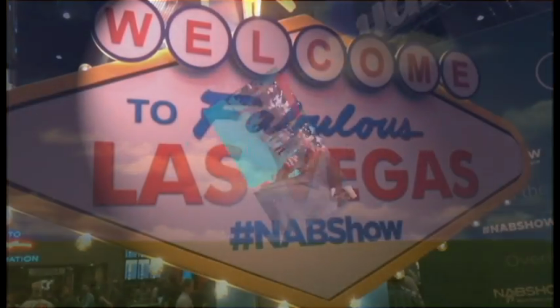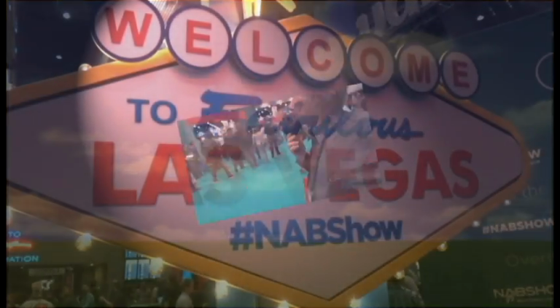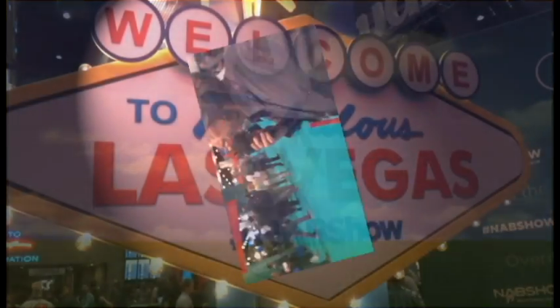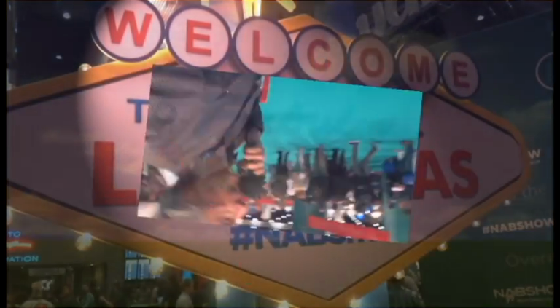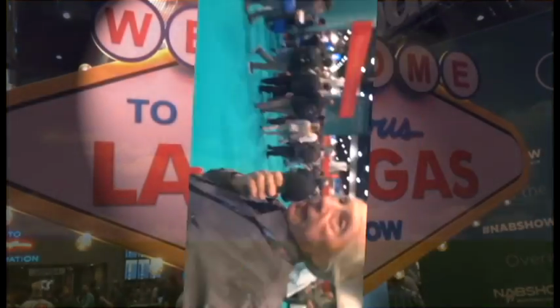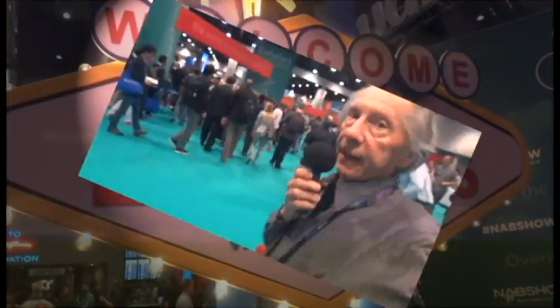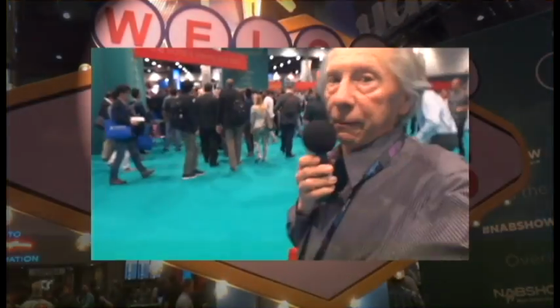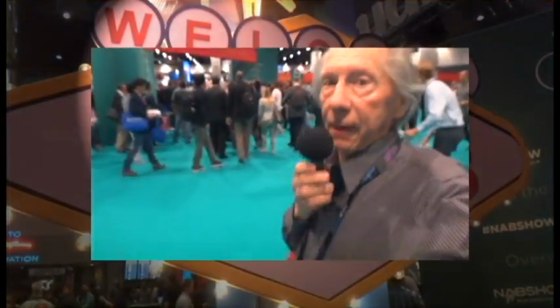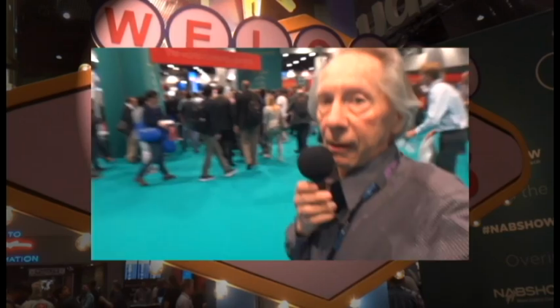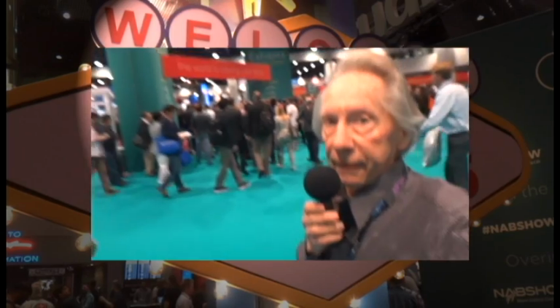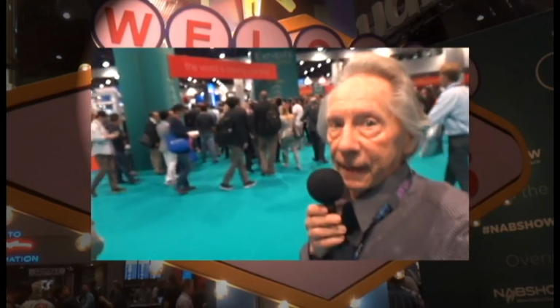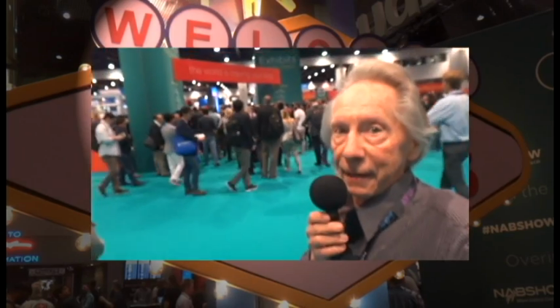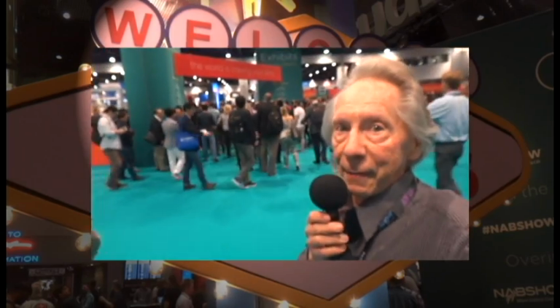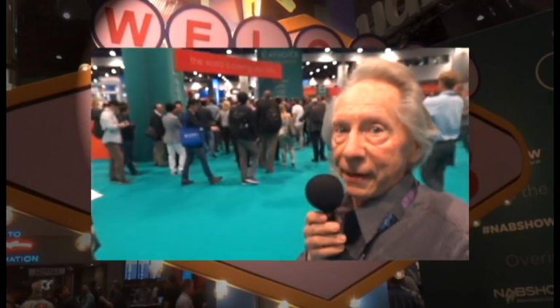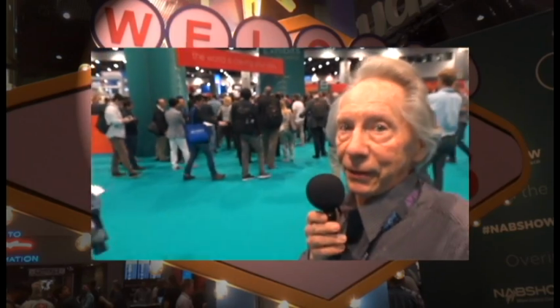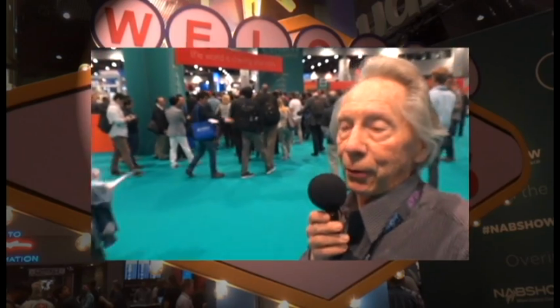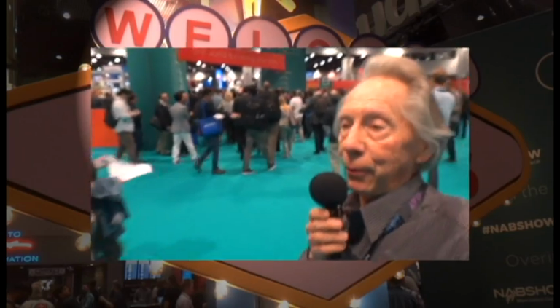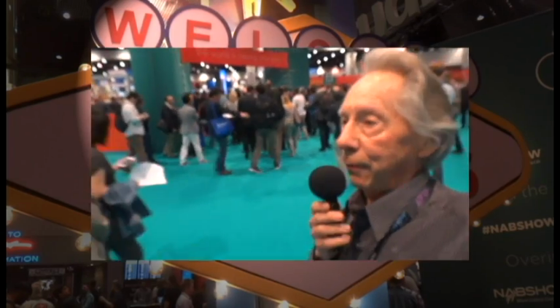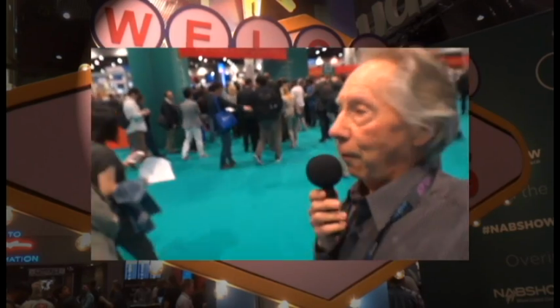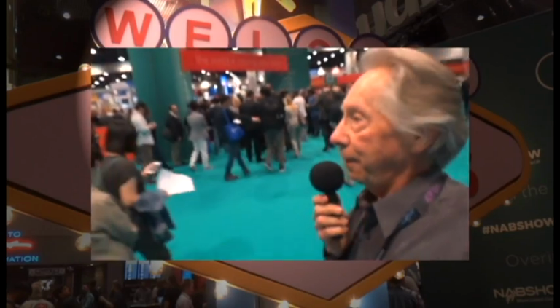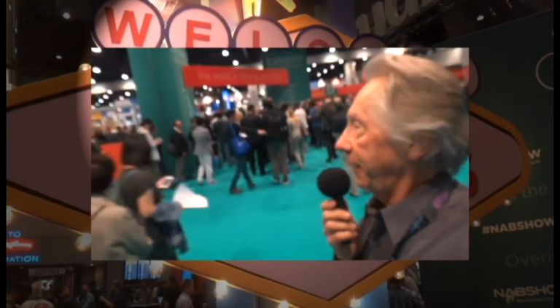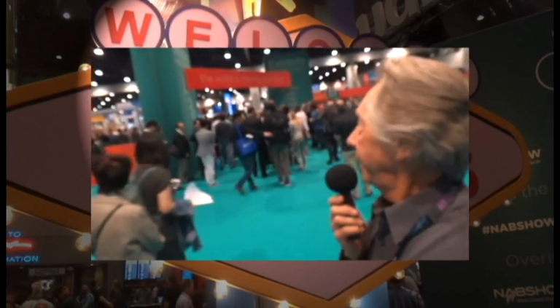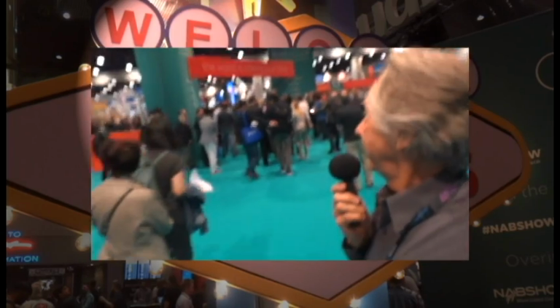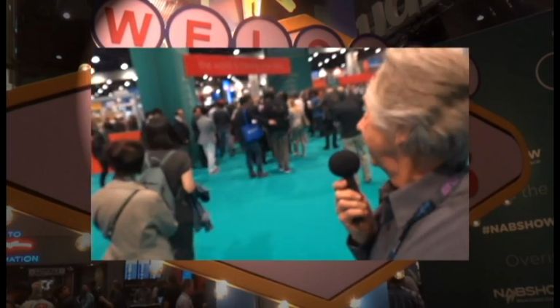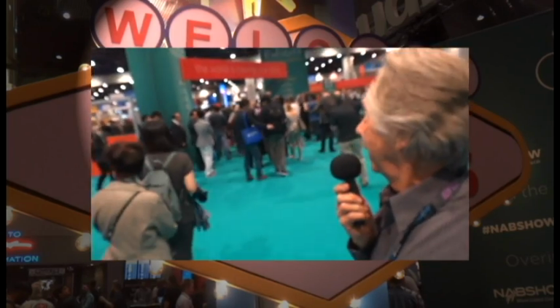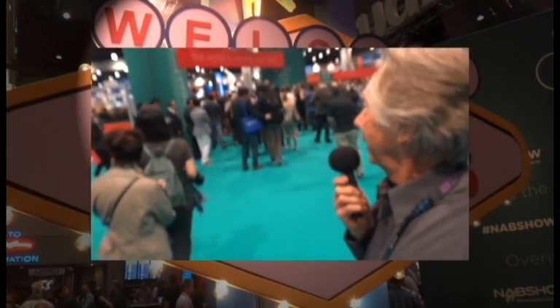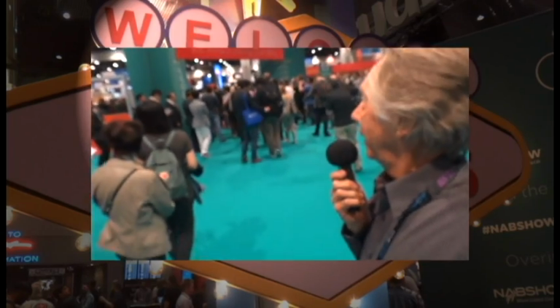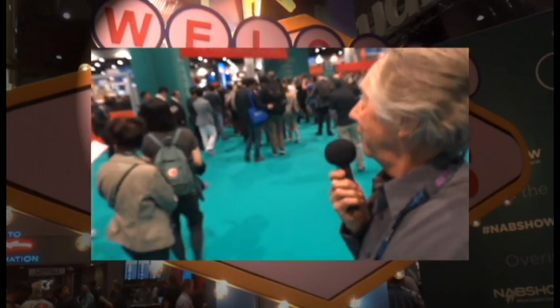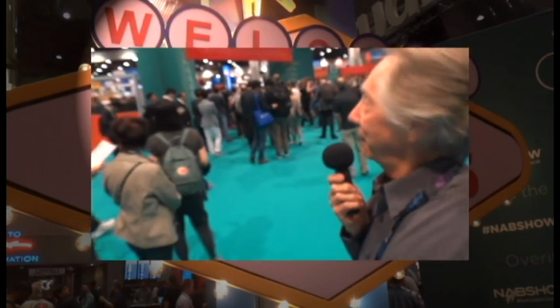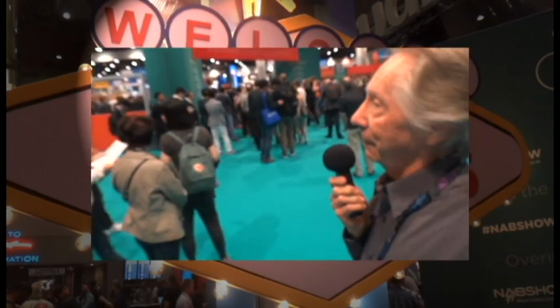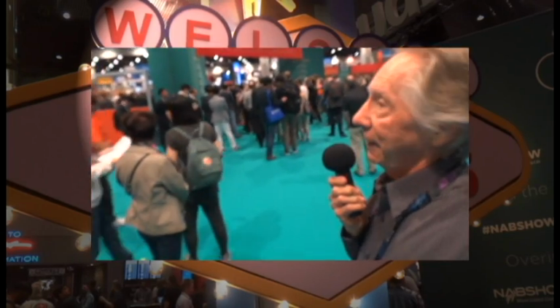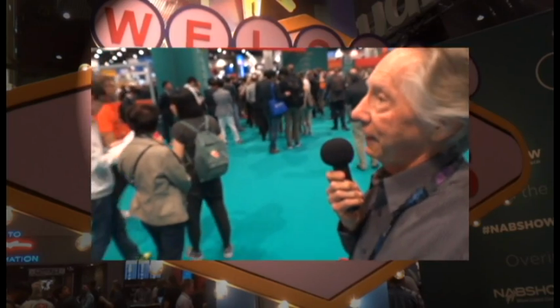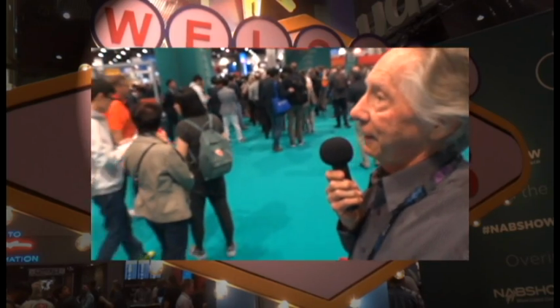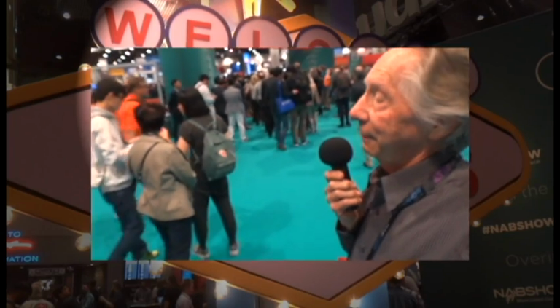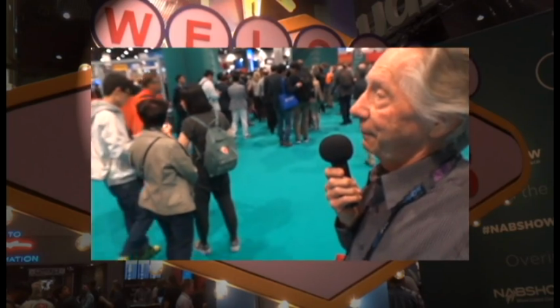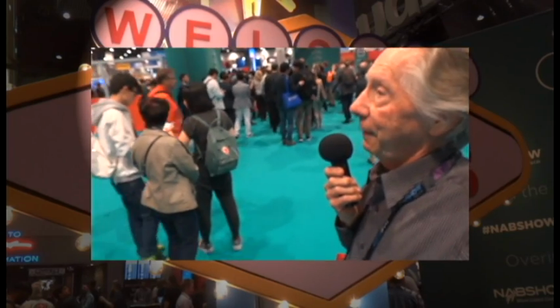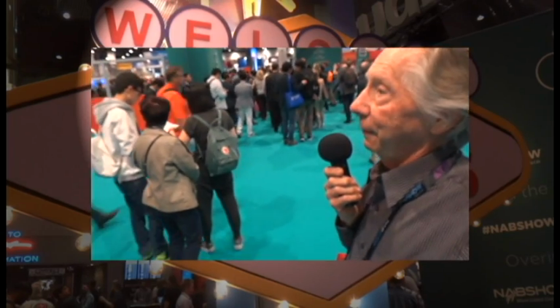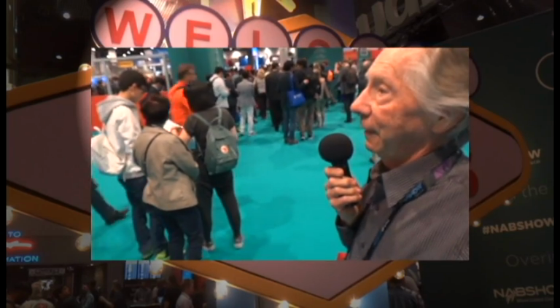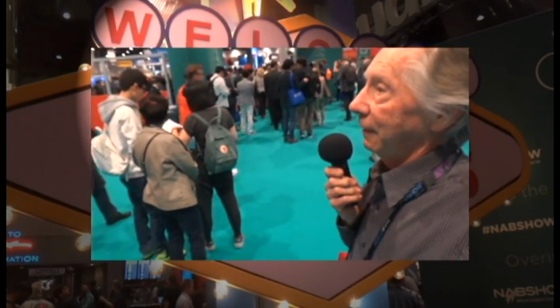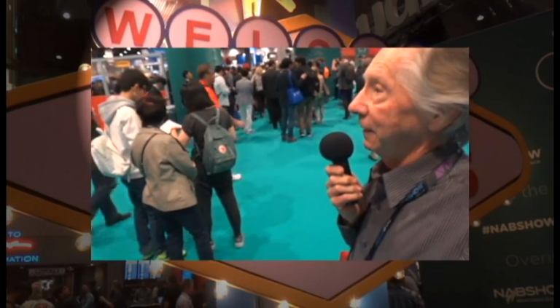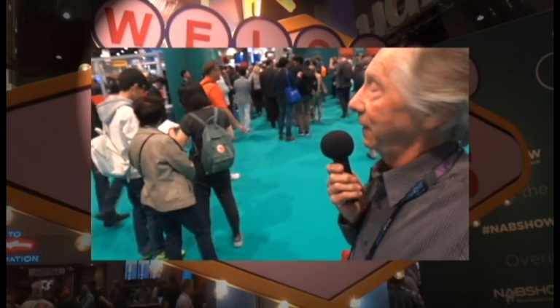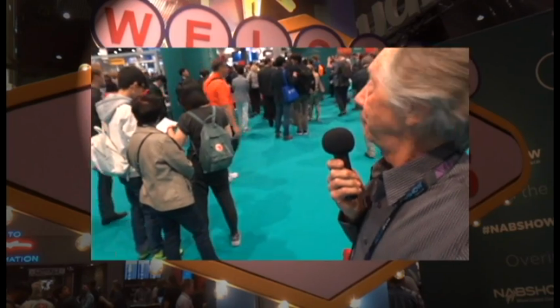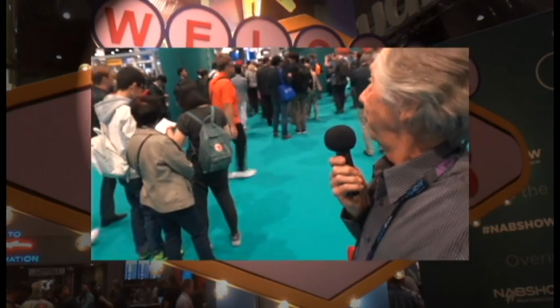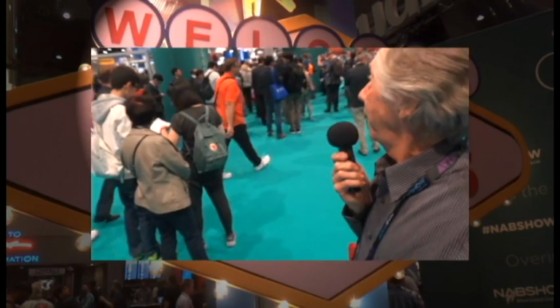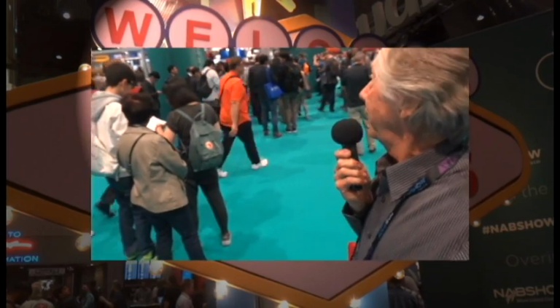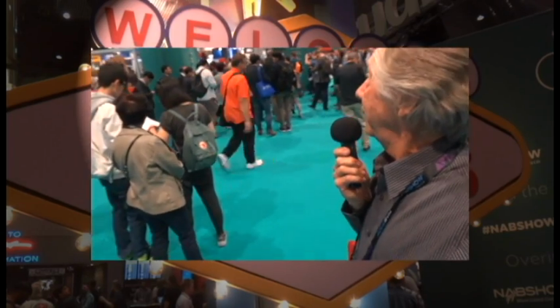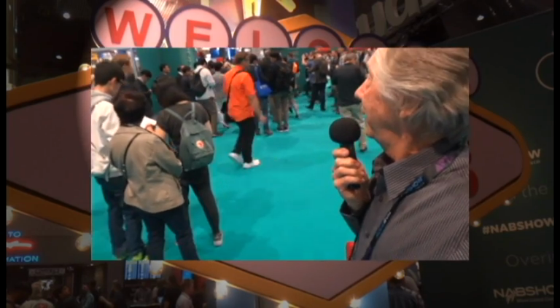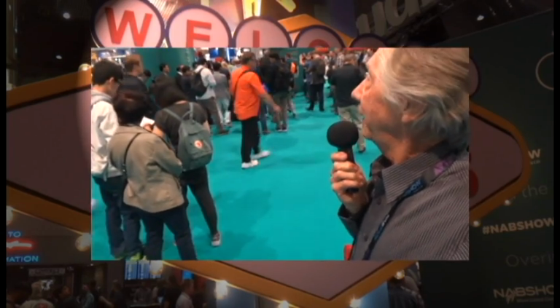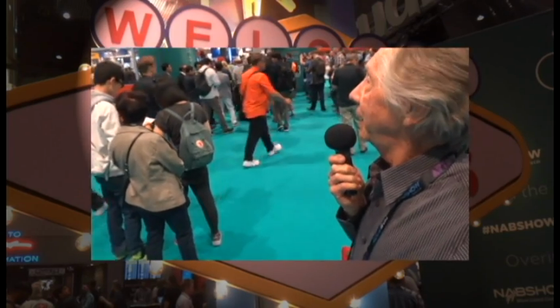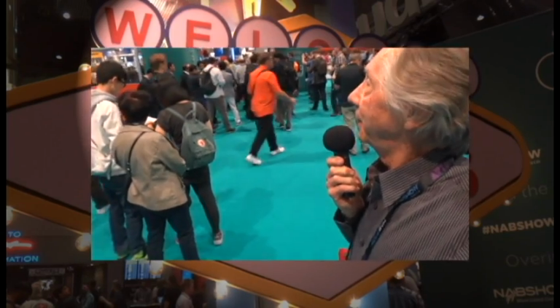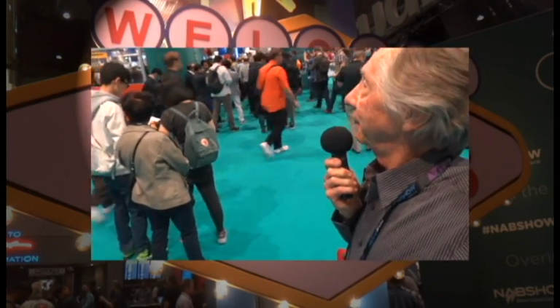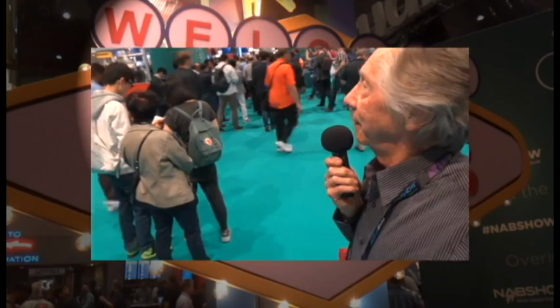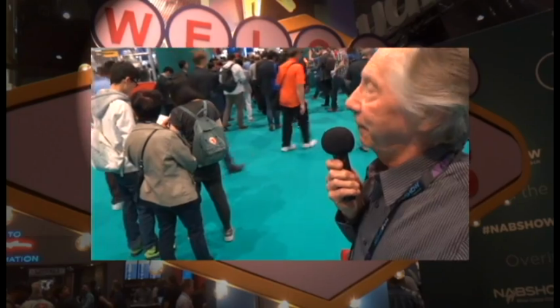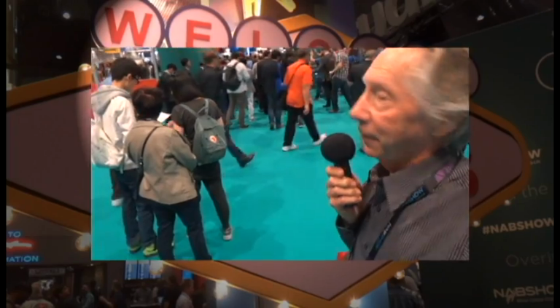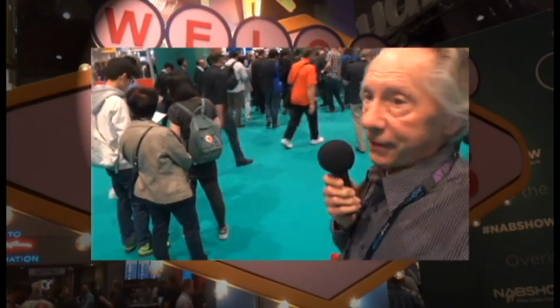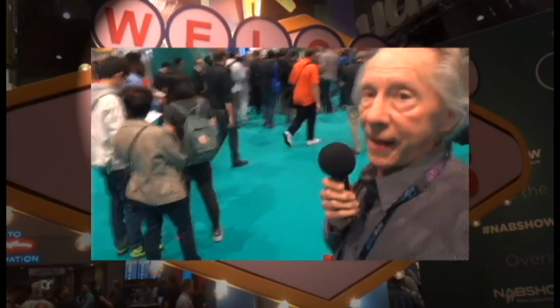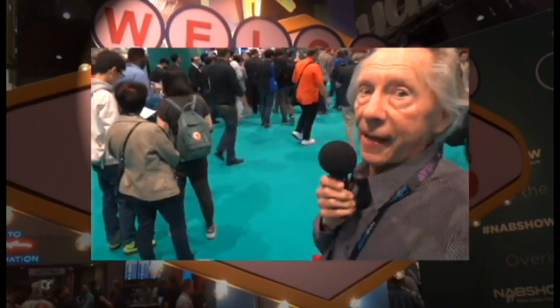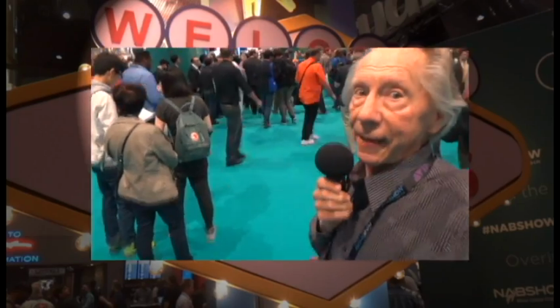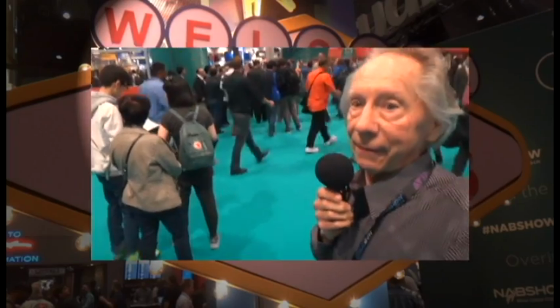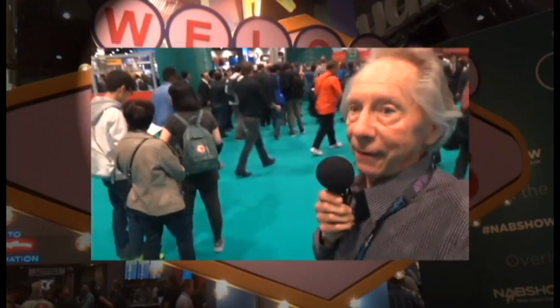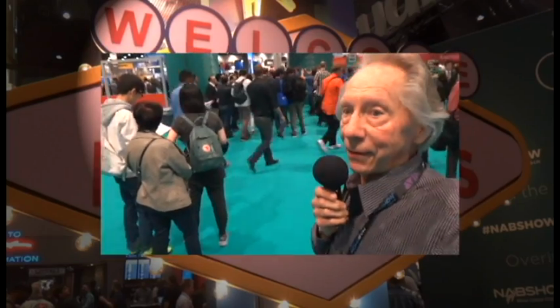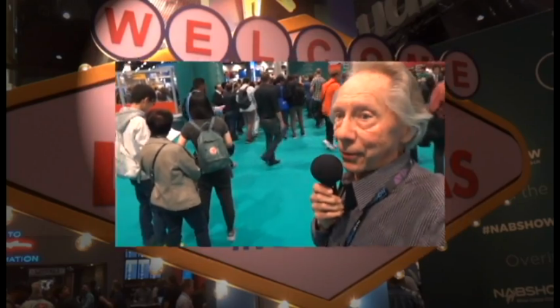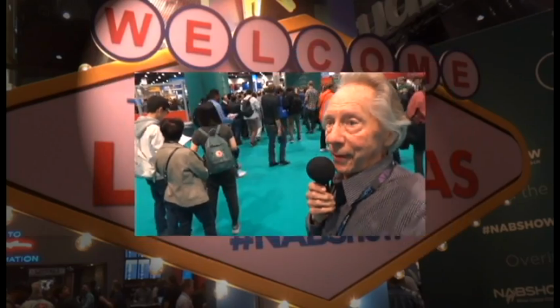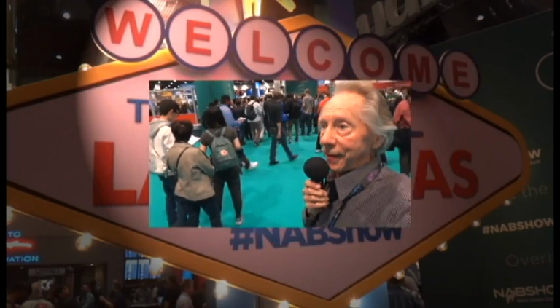Okay, here we are at the NAB show opening and there are people here waiting to get in on the first day. Let's go in.